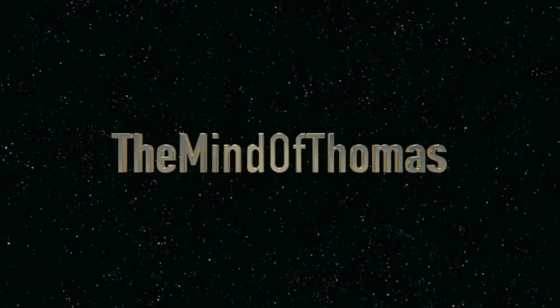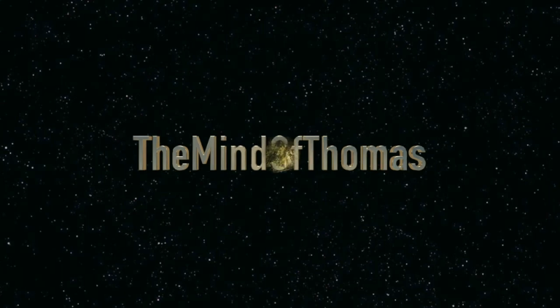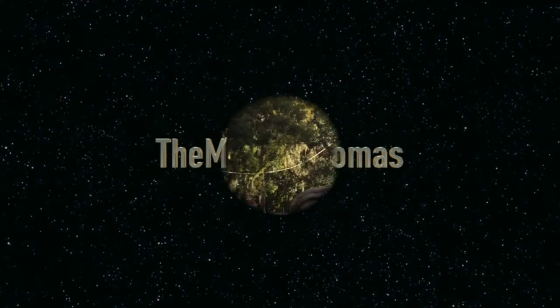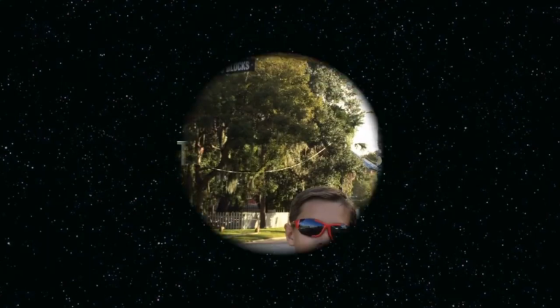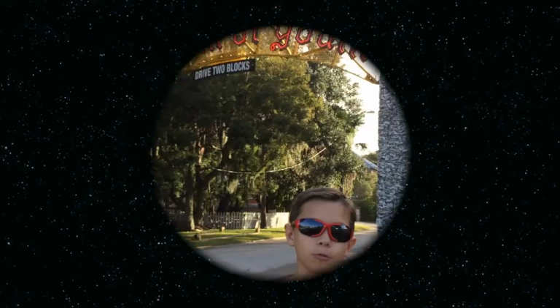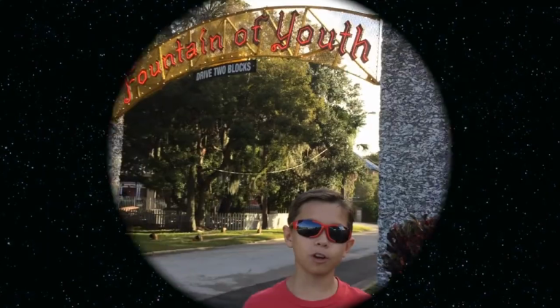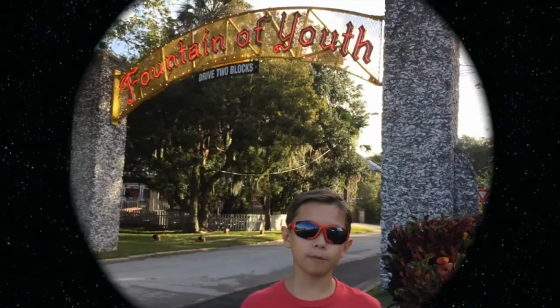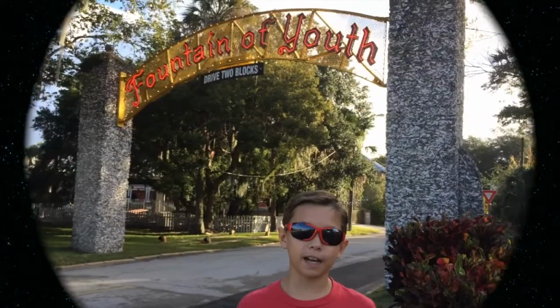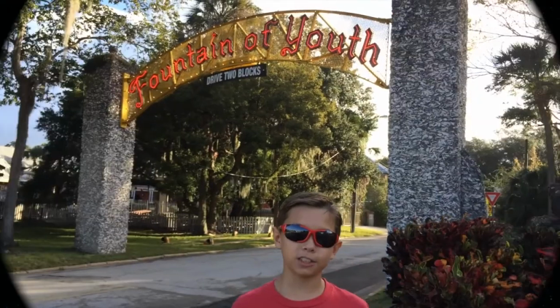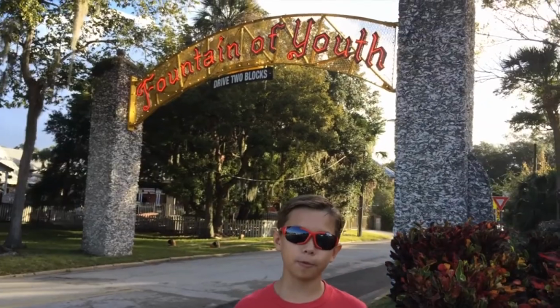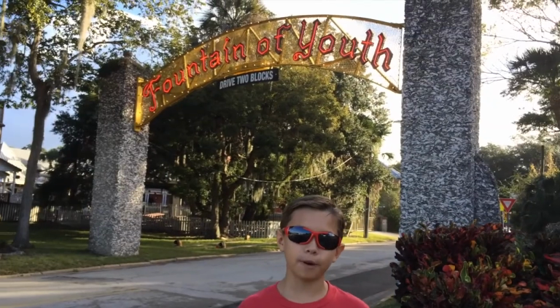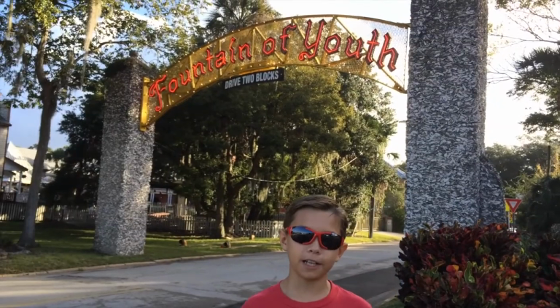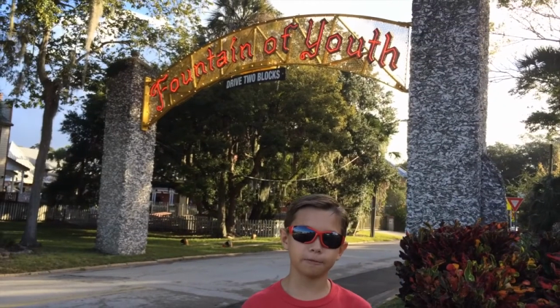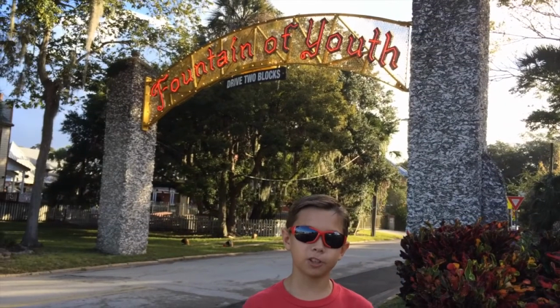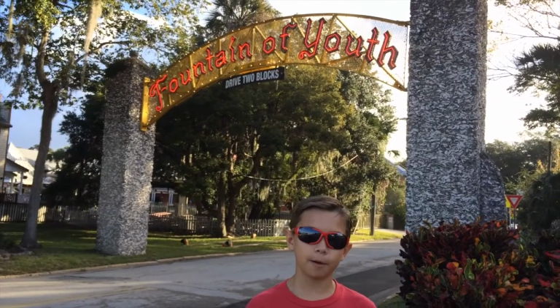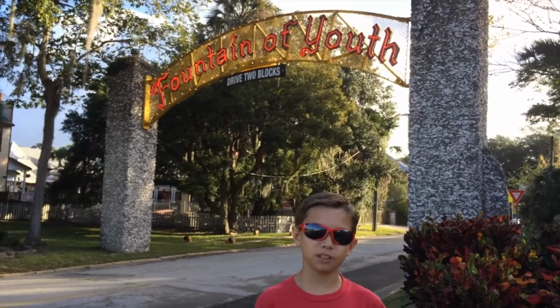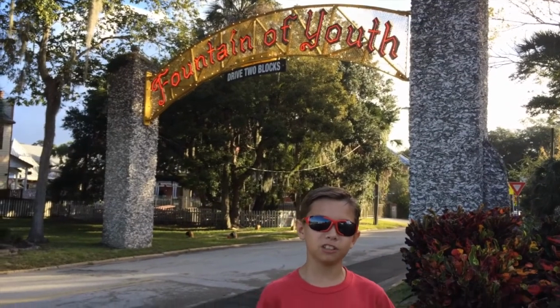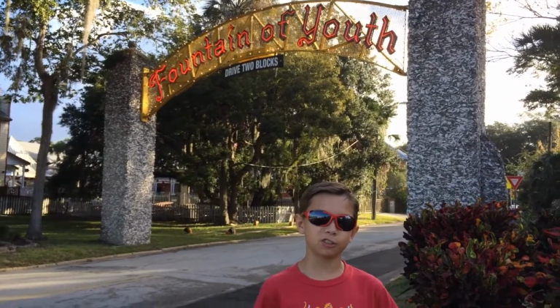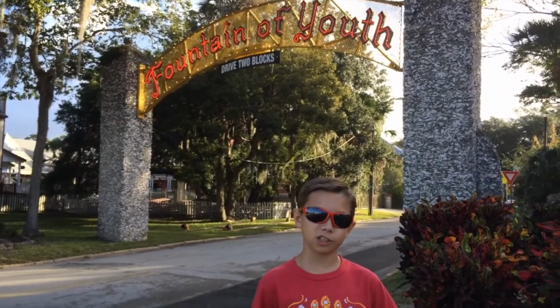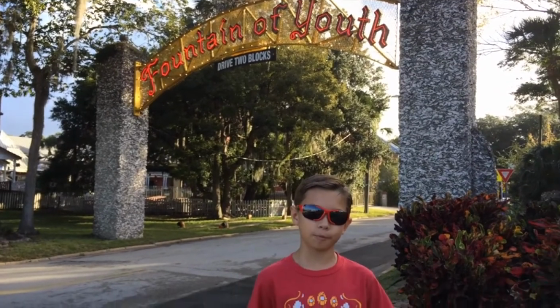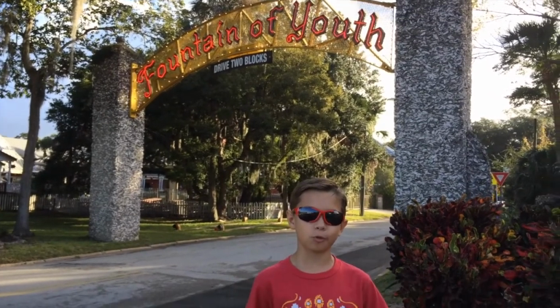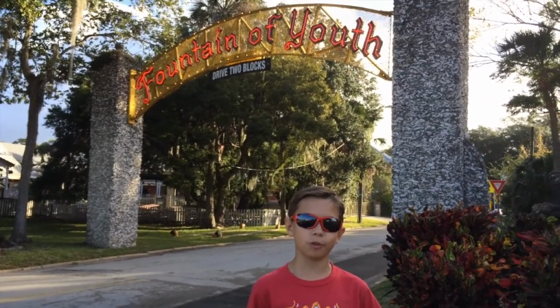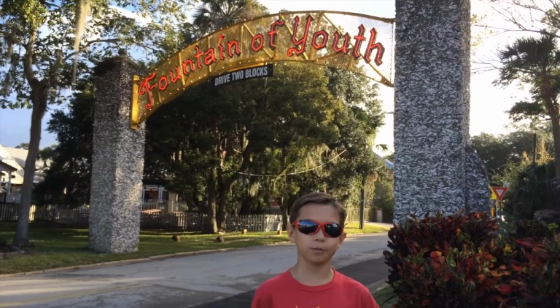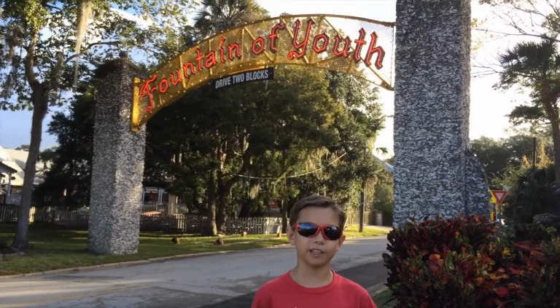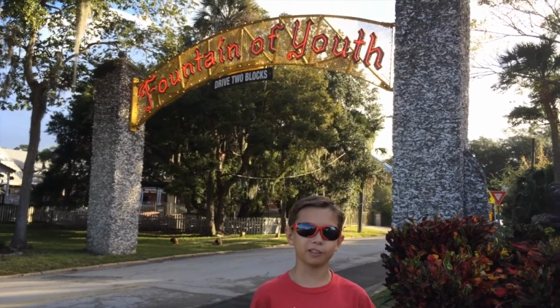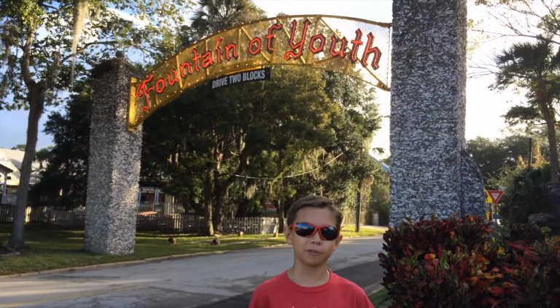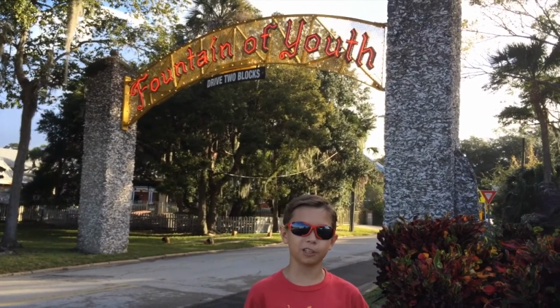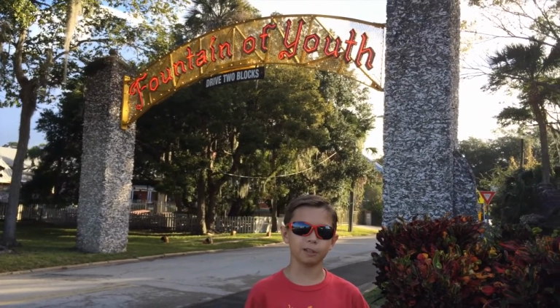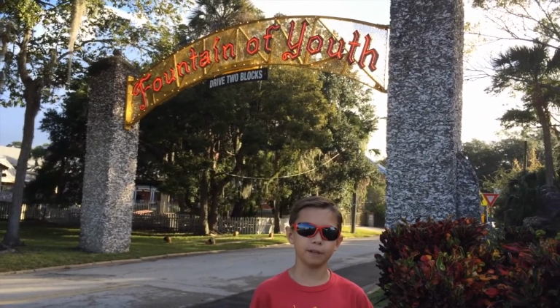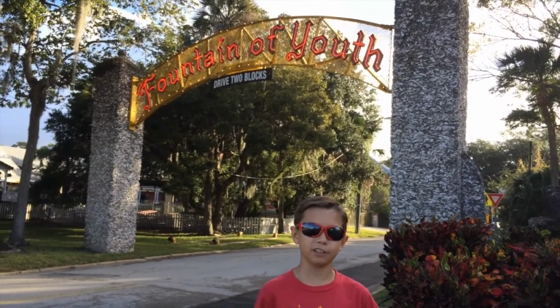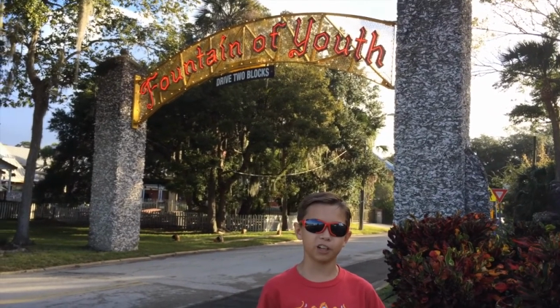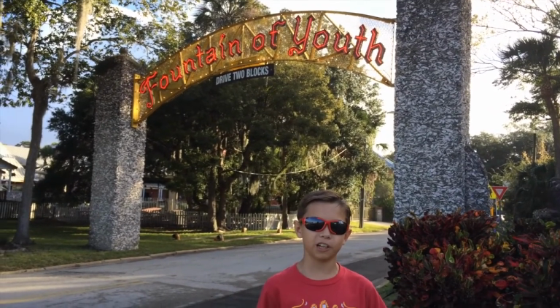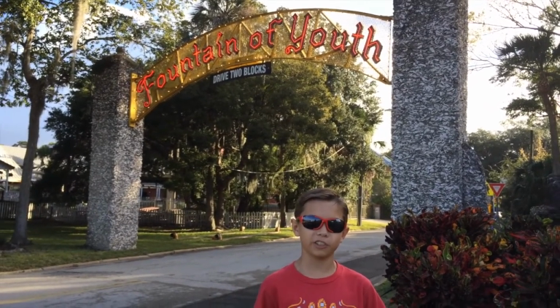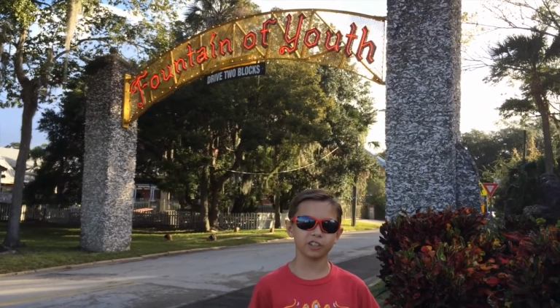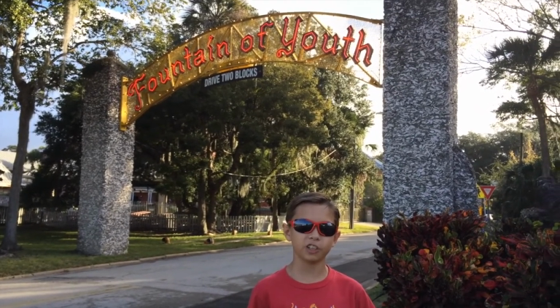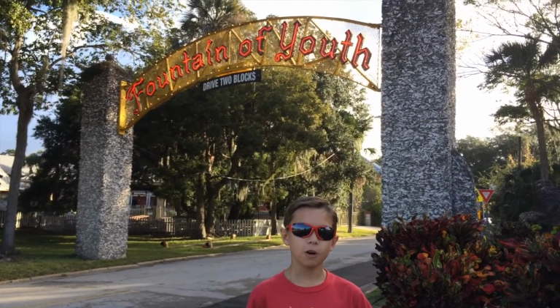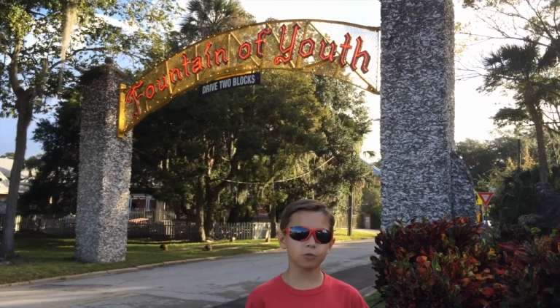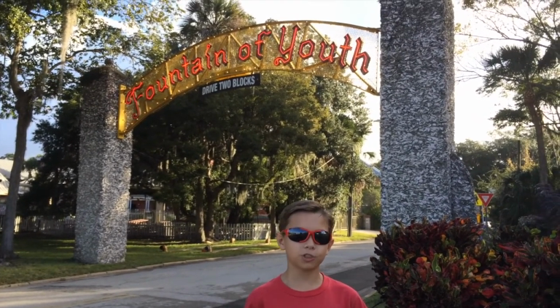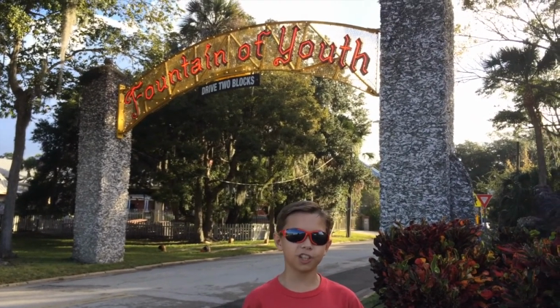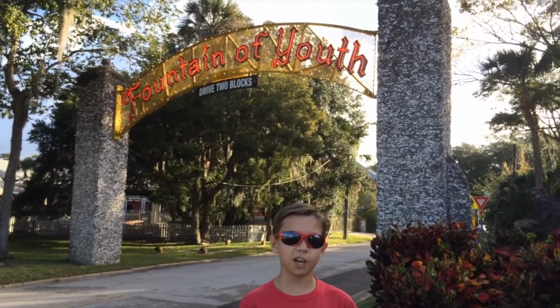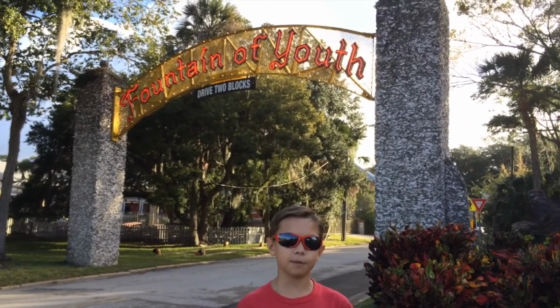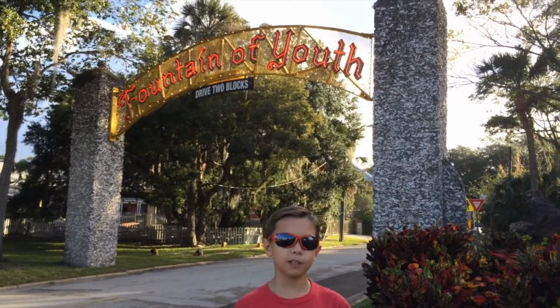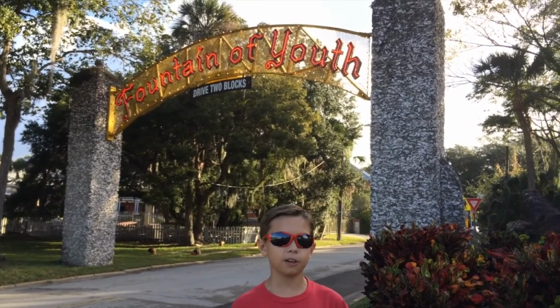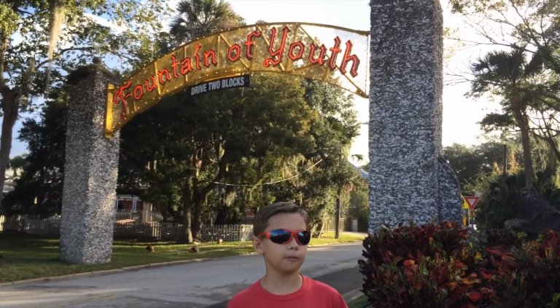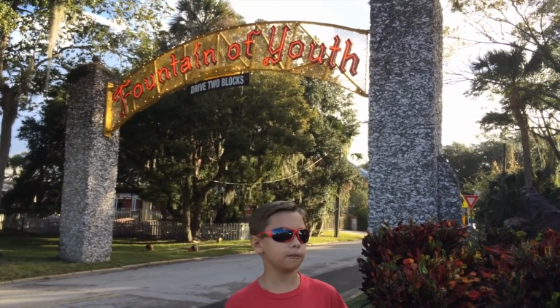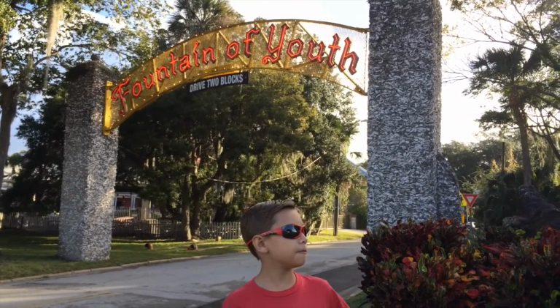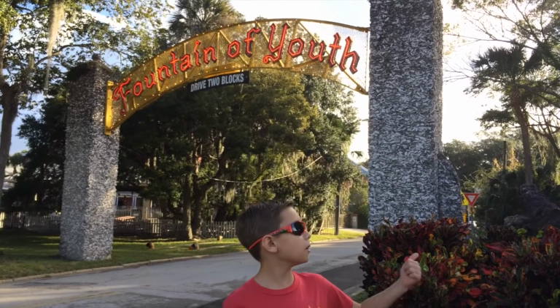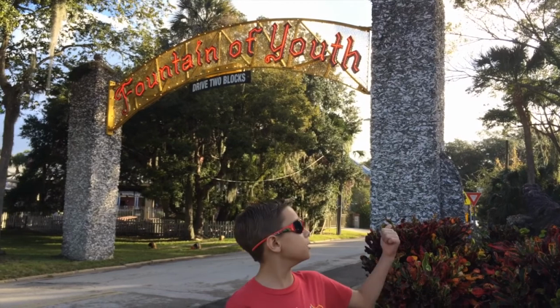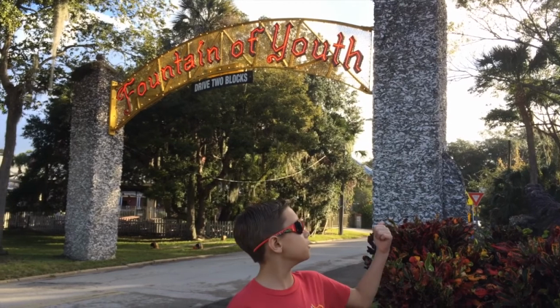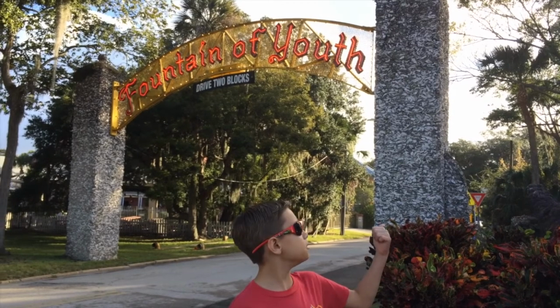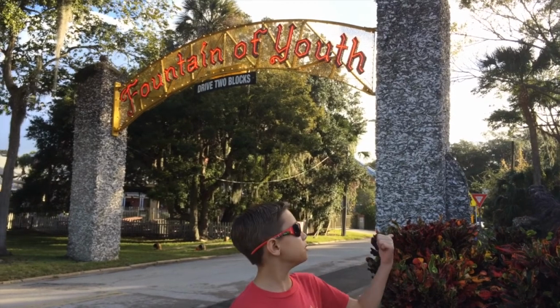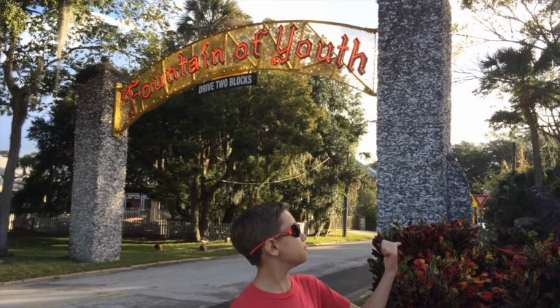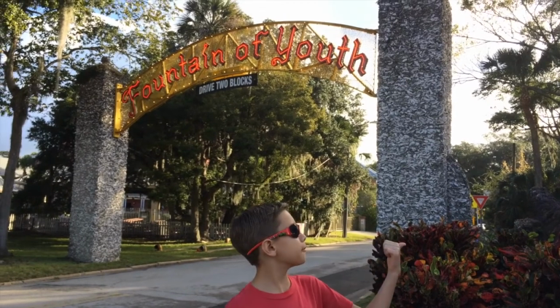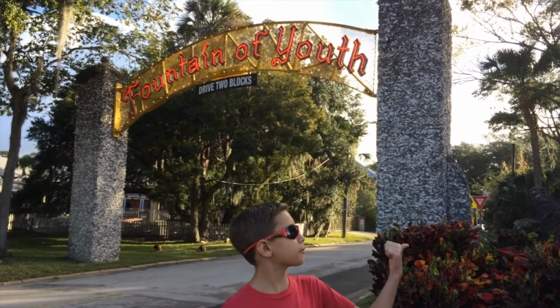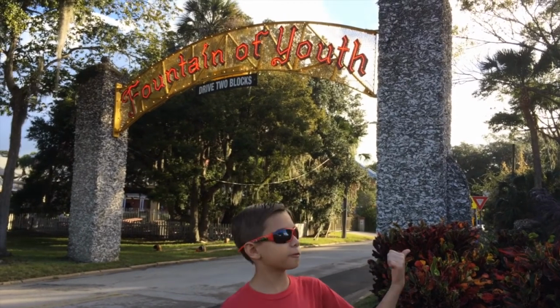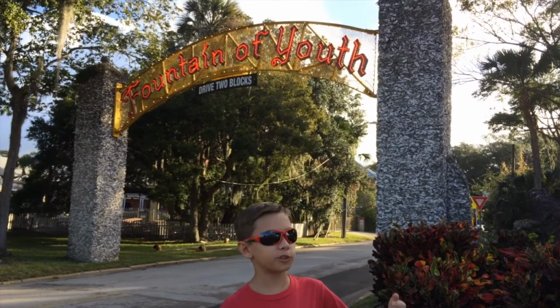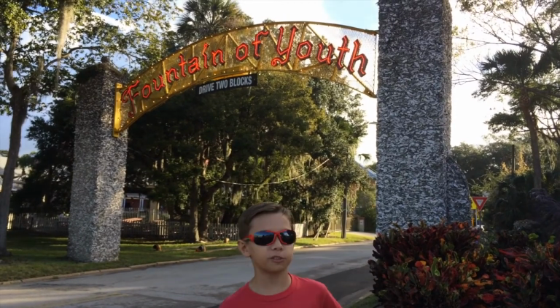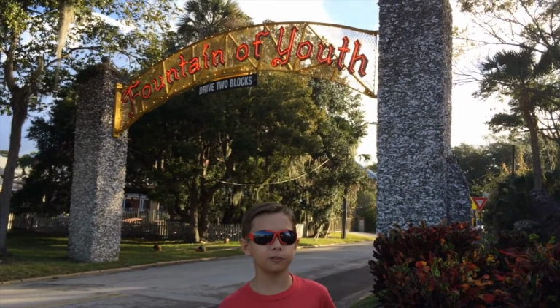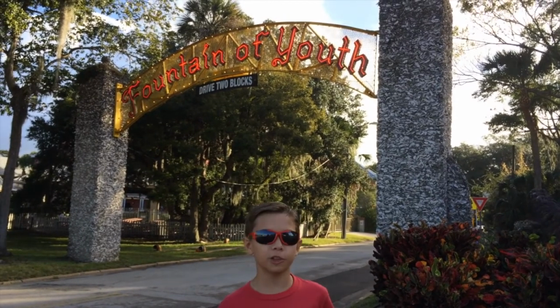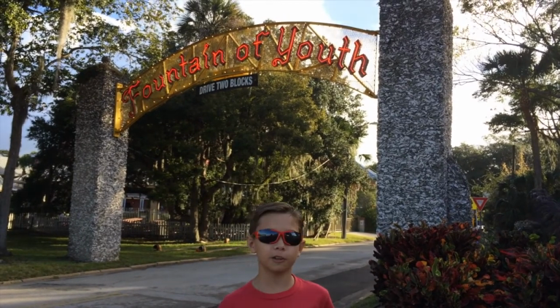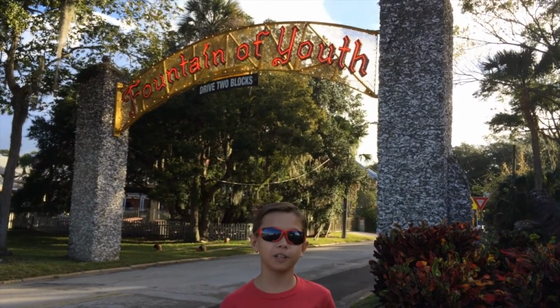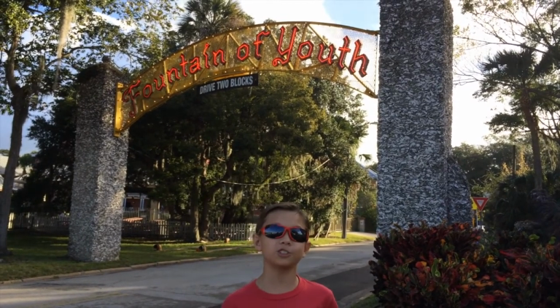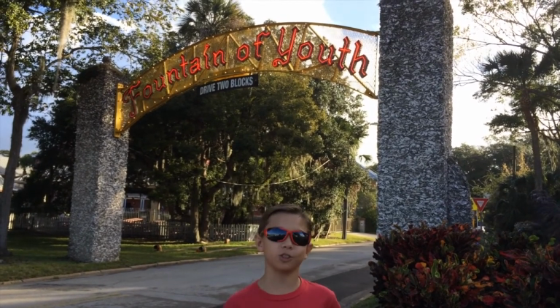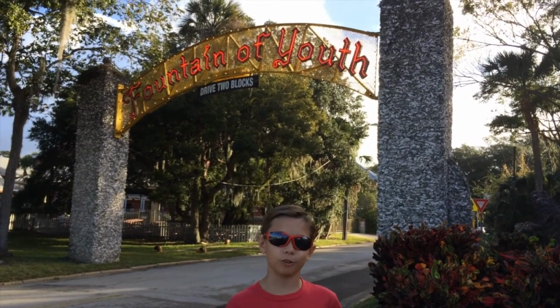Hey everyone, welcome back to The Mind of Thomas, your number one place for kid-made content. Today I'm here at the Fountain of Youth for this vlog-venture.